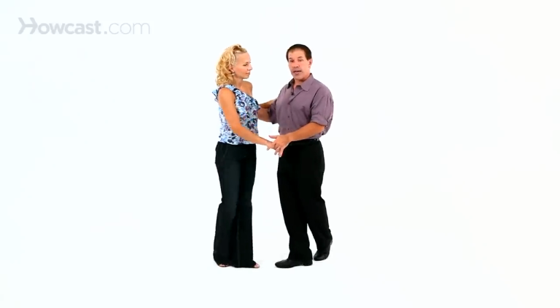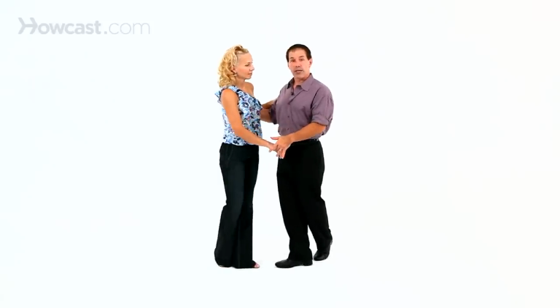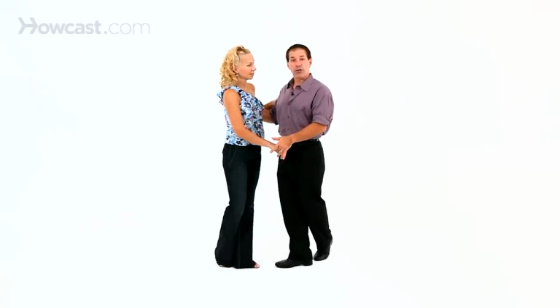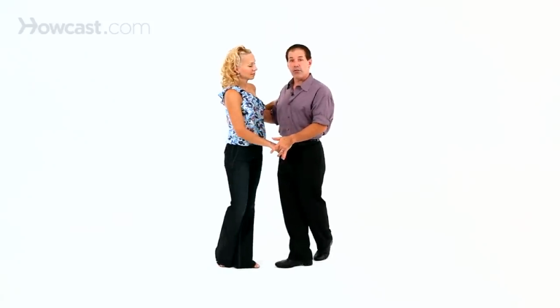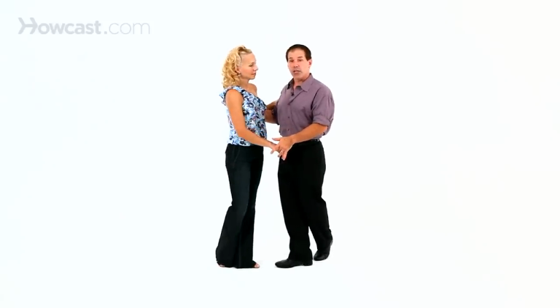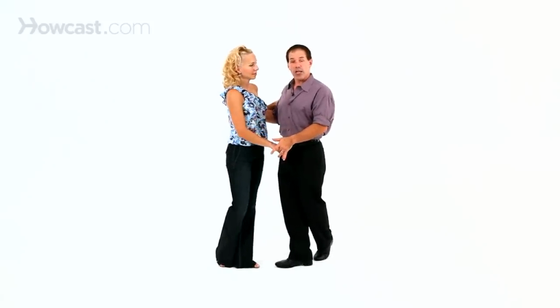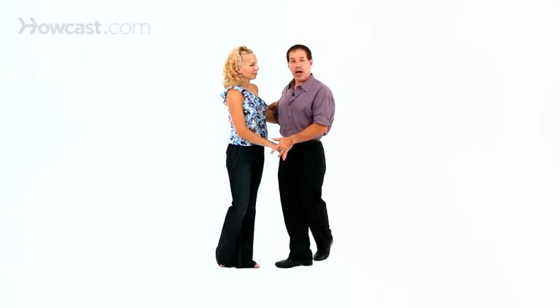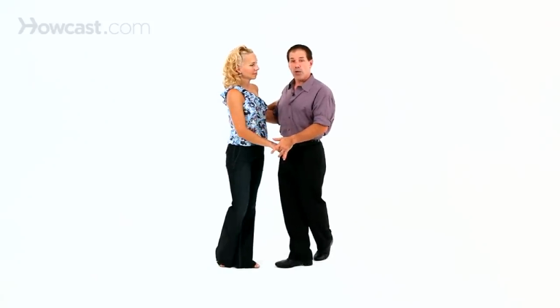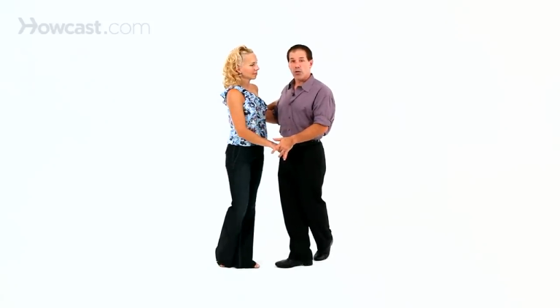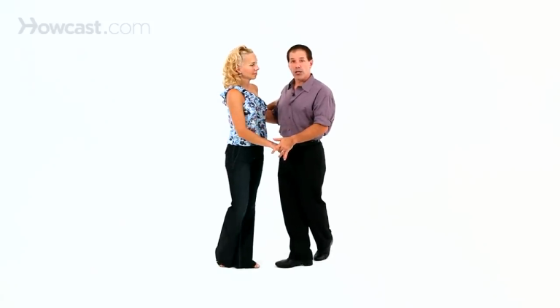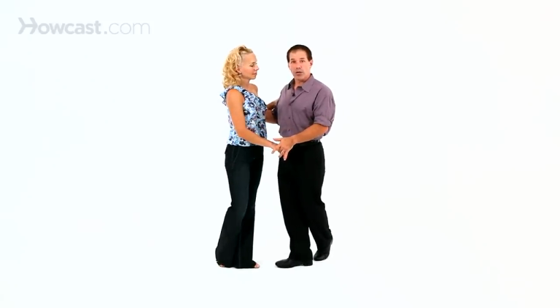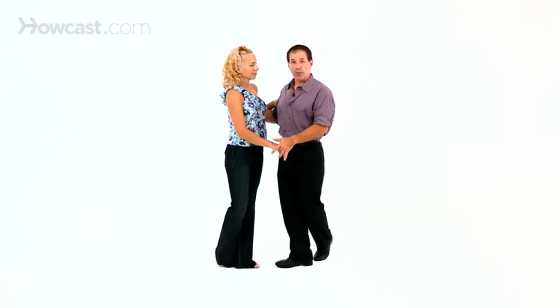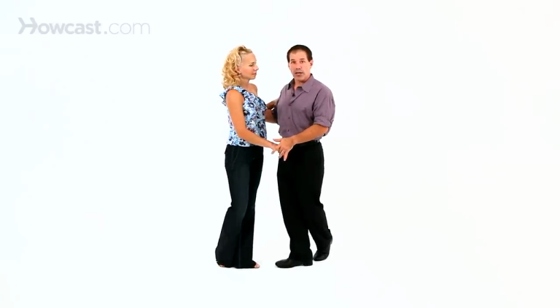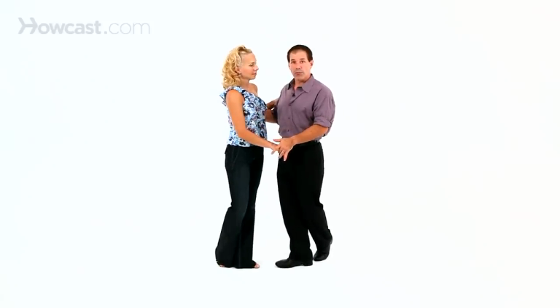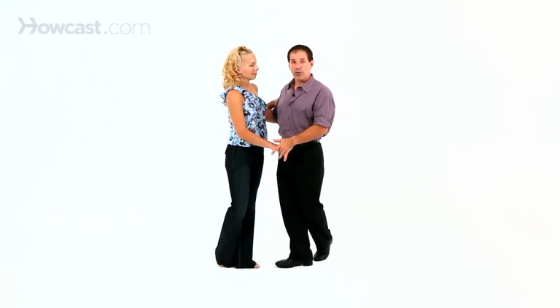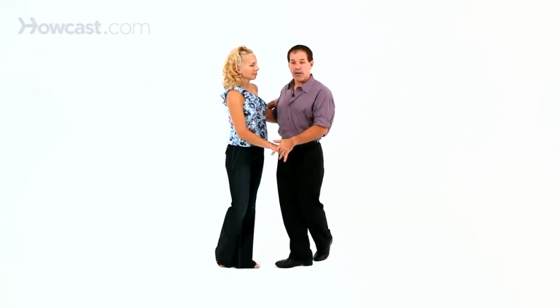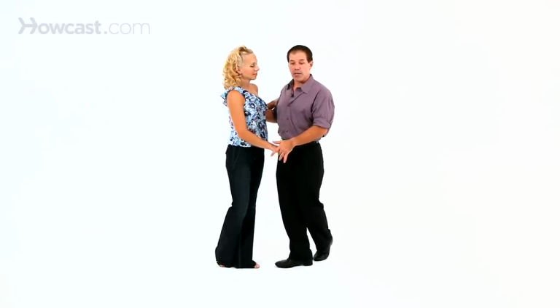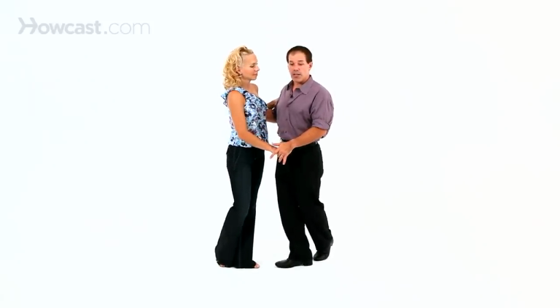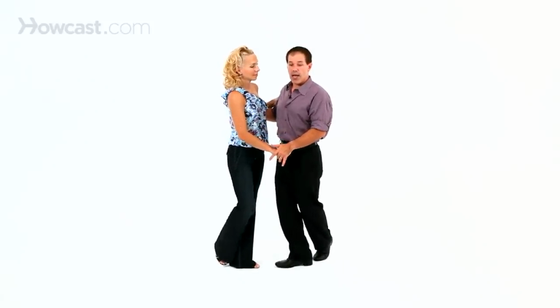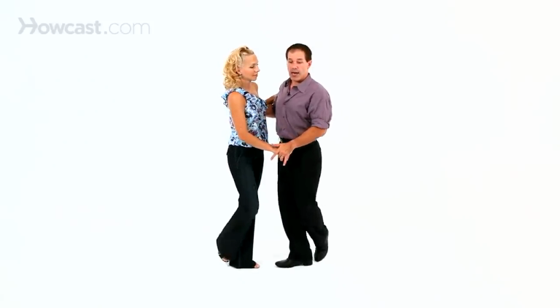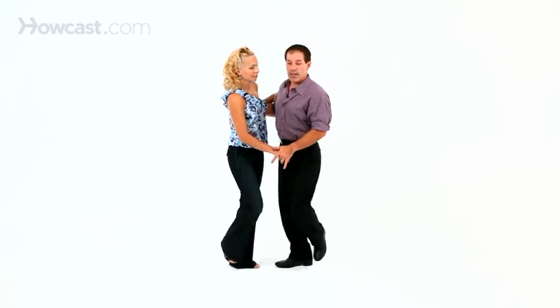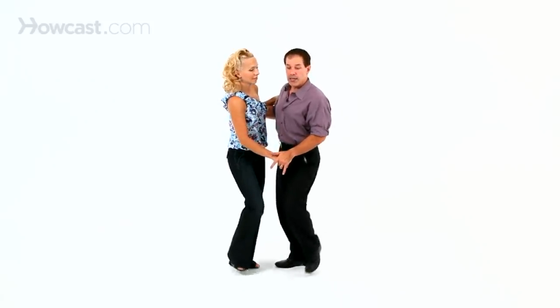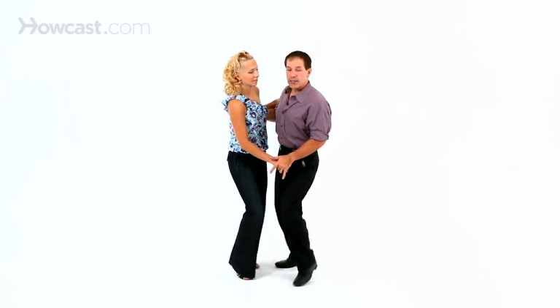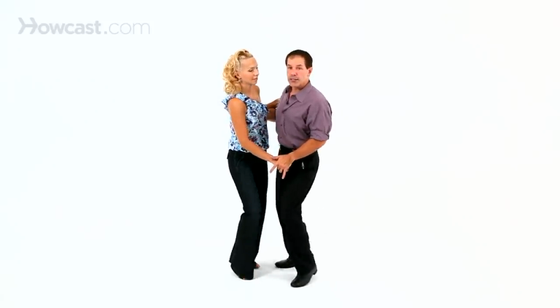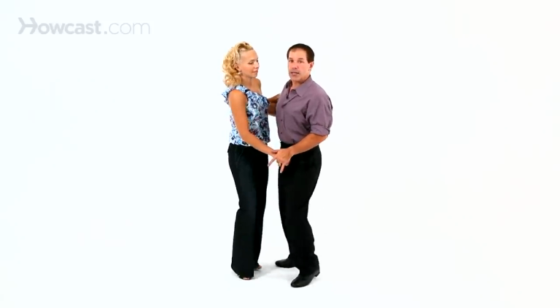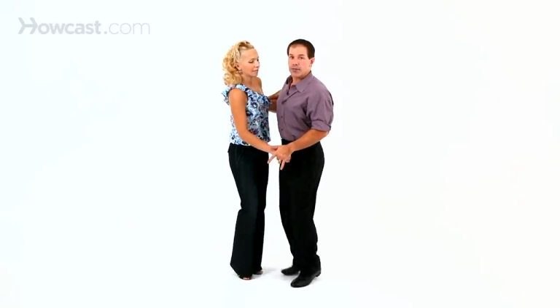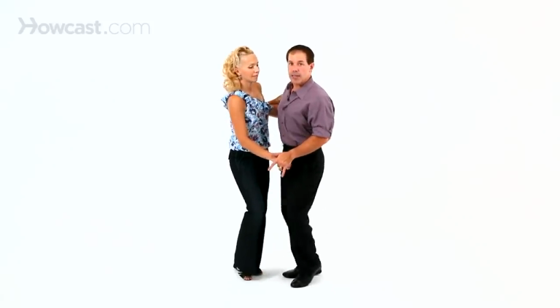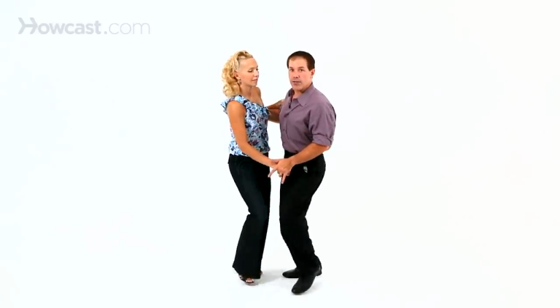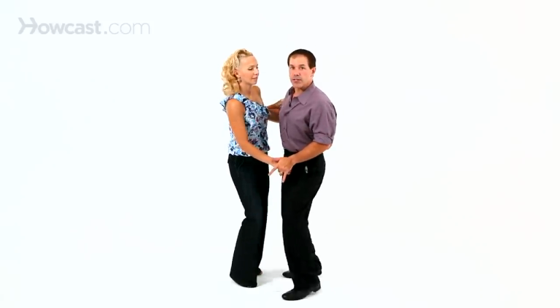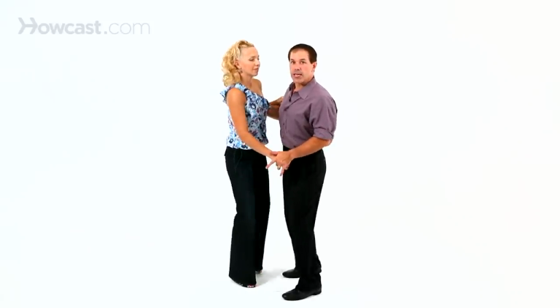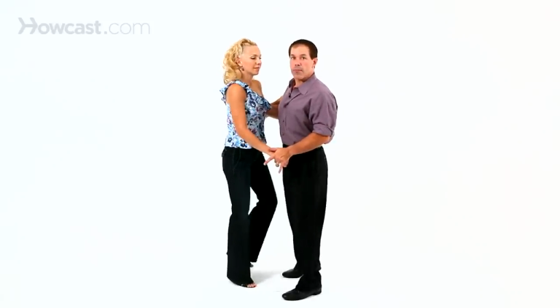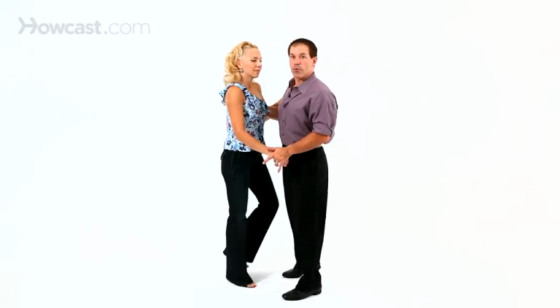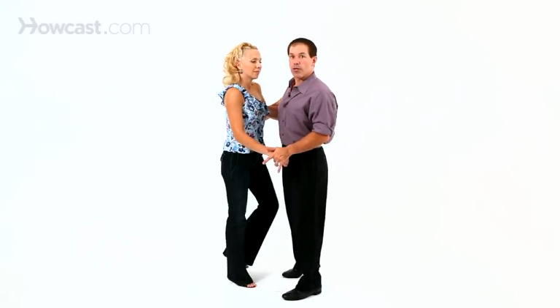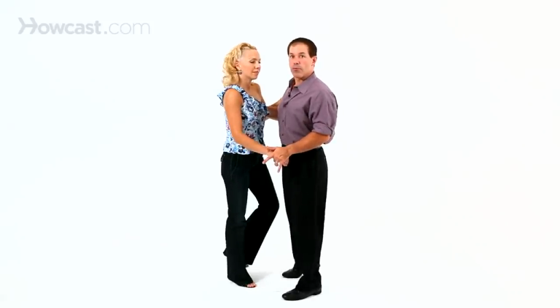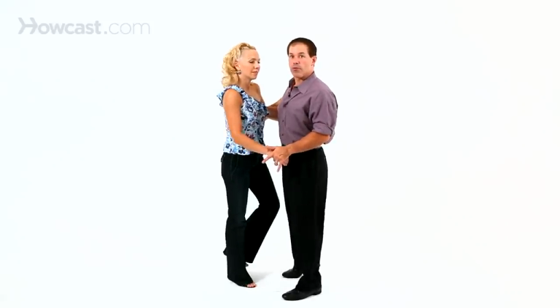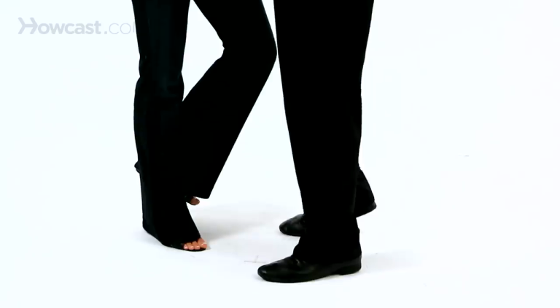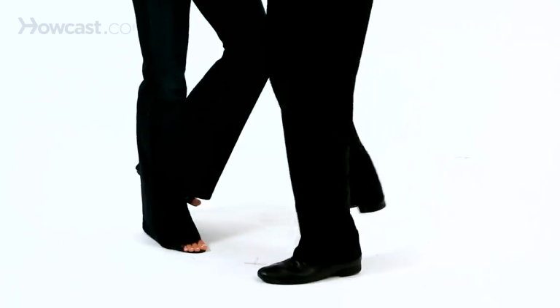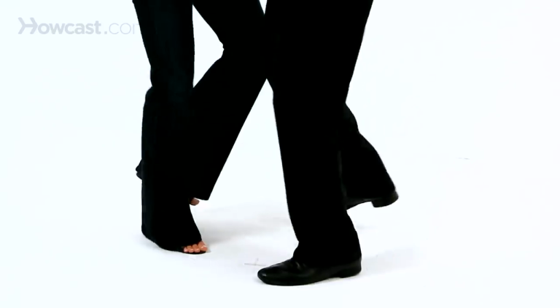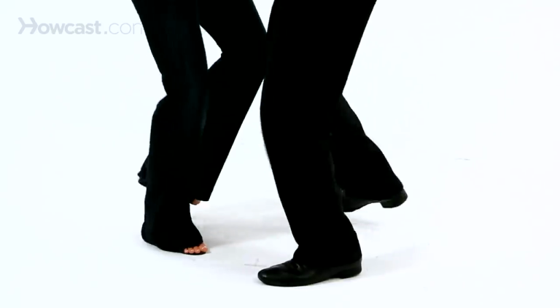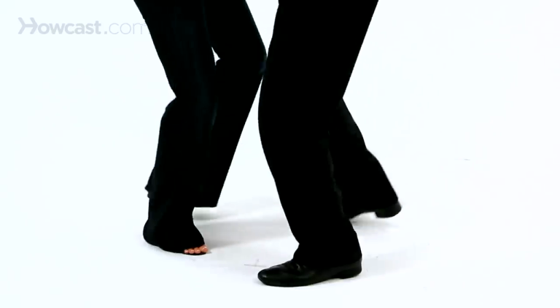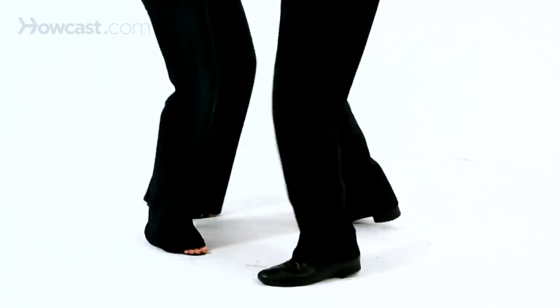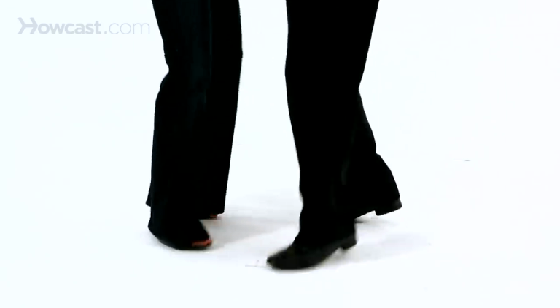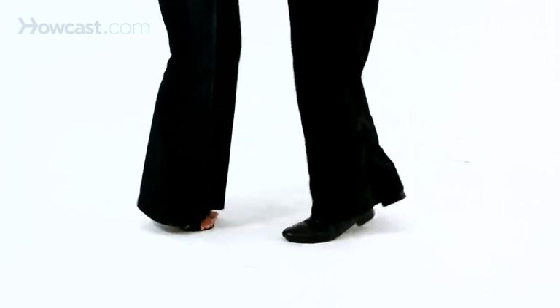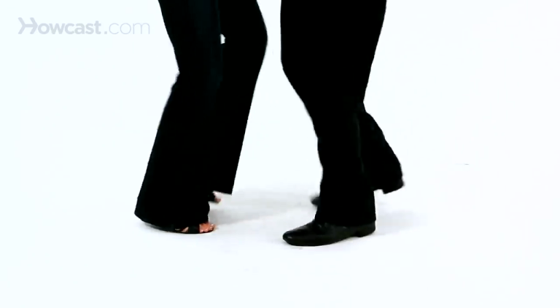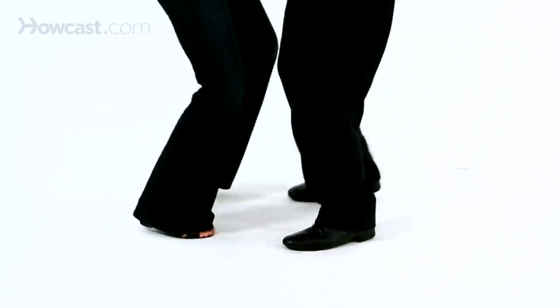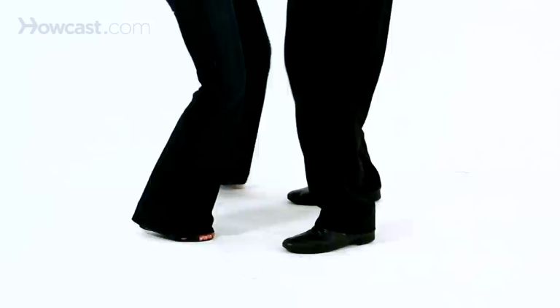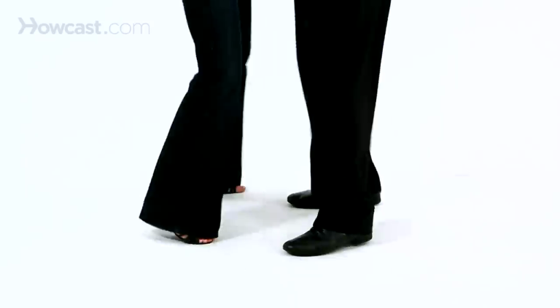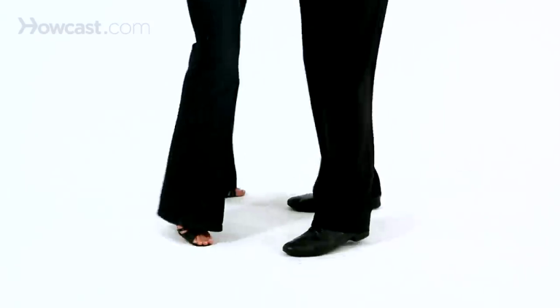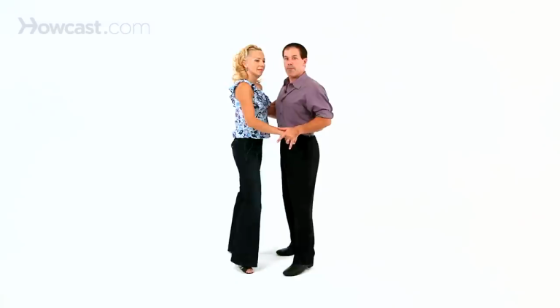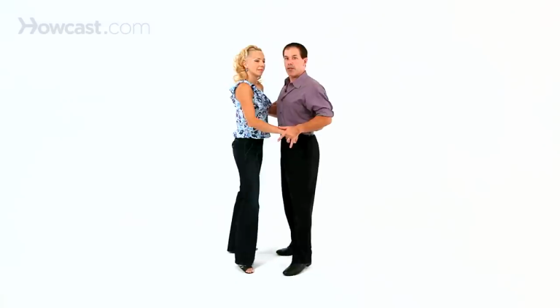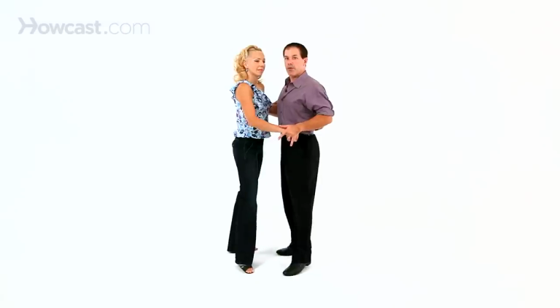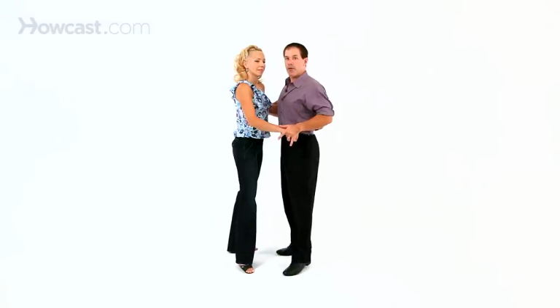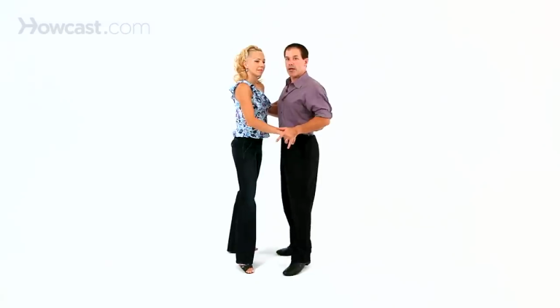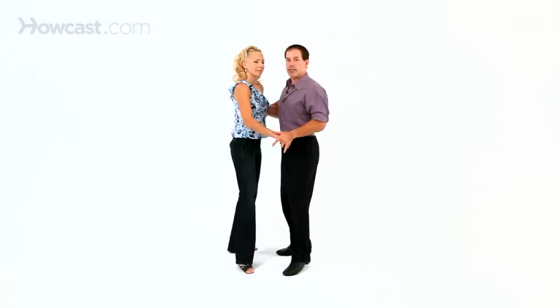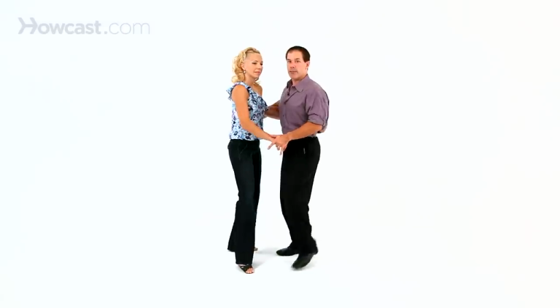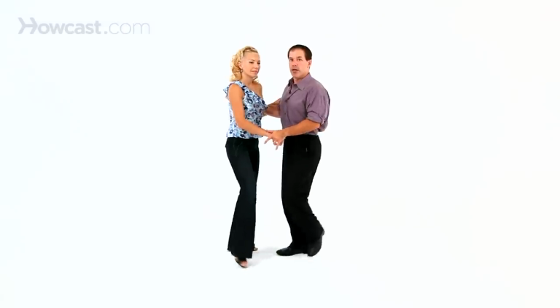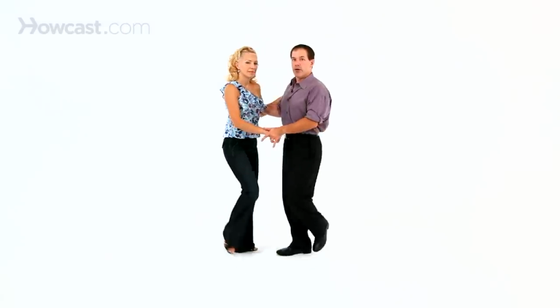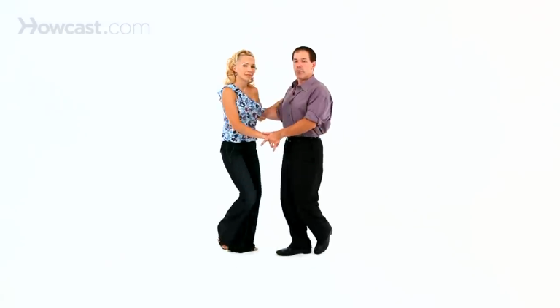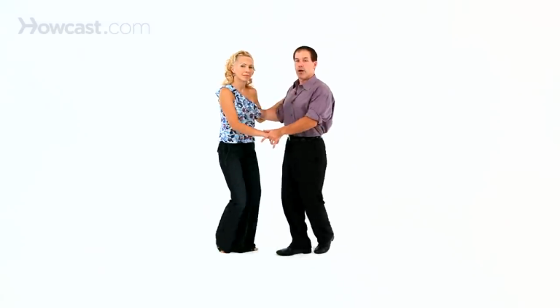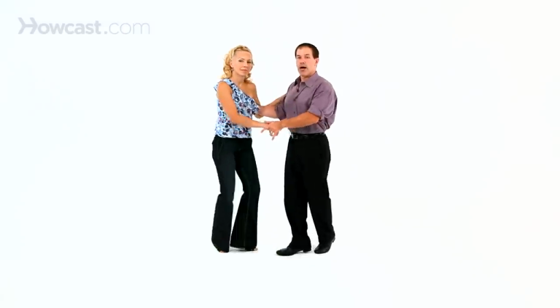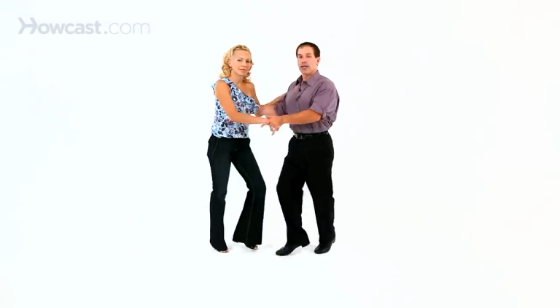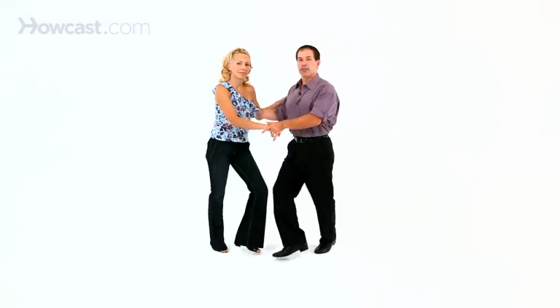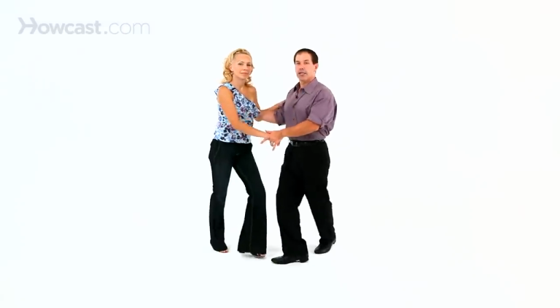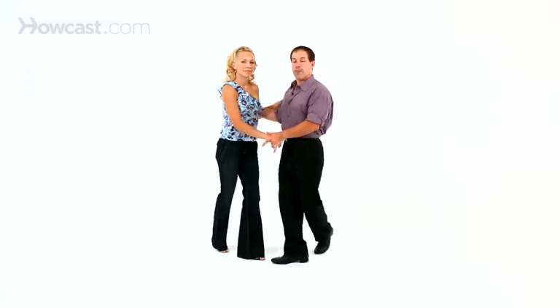And it can travel a lot or a little bit. If we travel it a lot — step, together, step — it really moves to the side — step, together, step — and then we rock, step, rock, step.